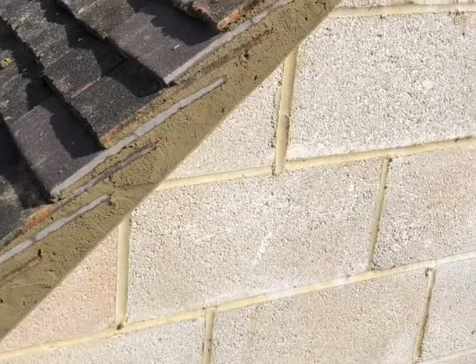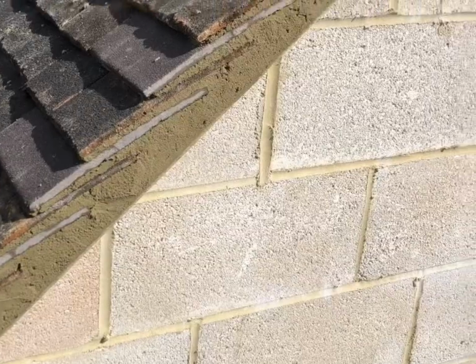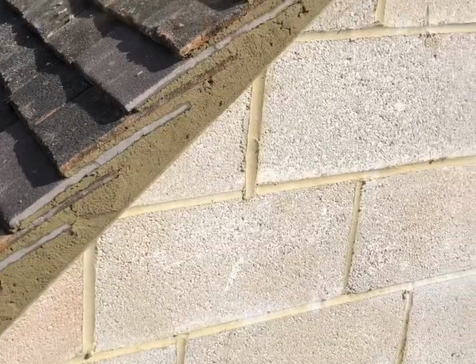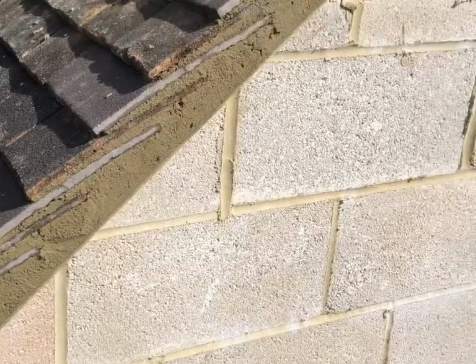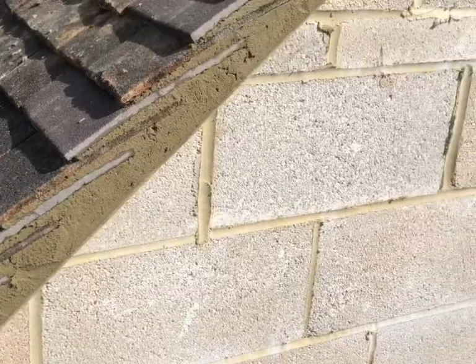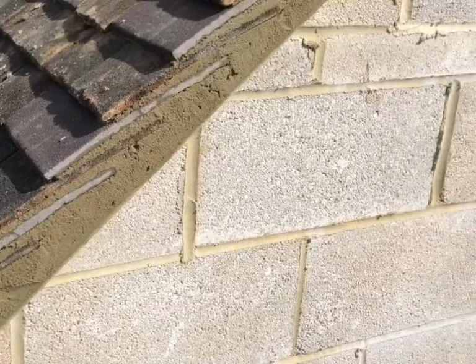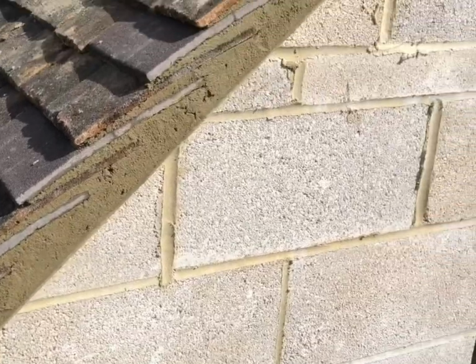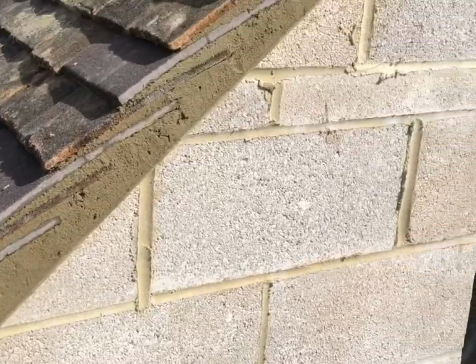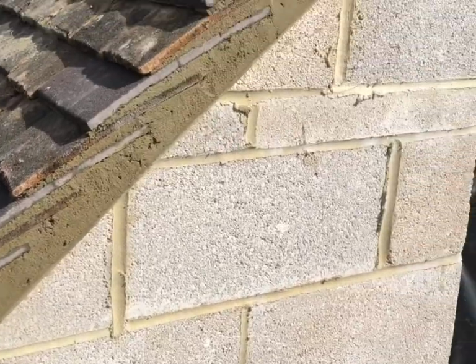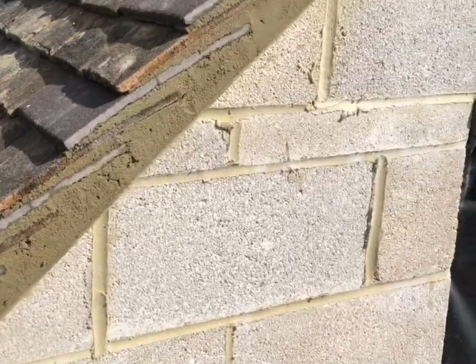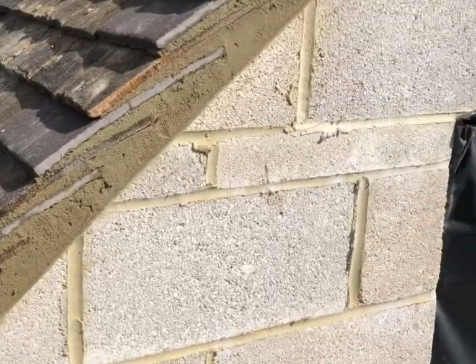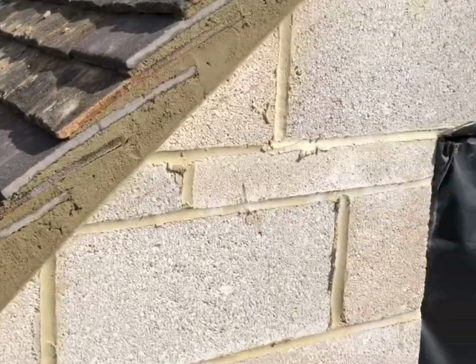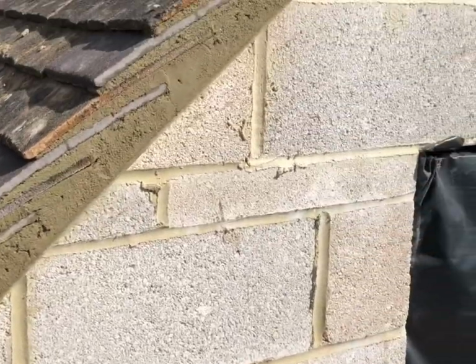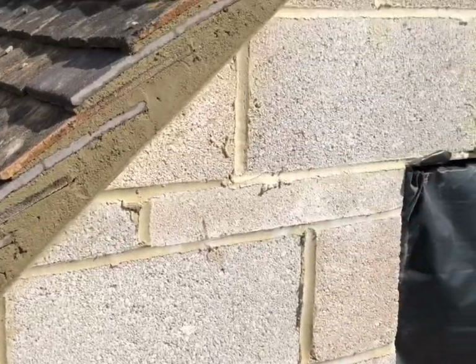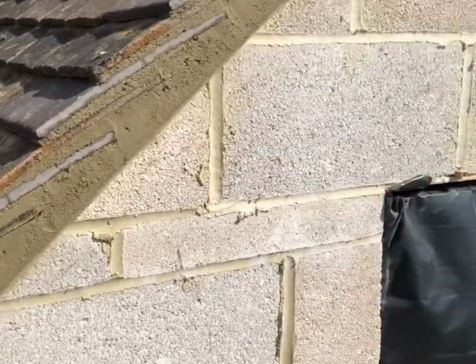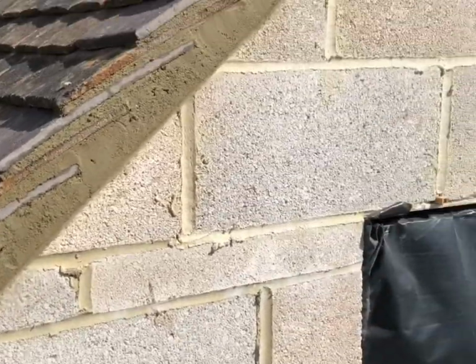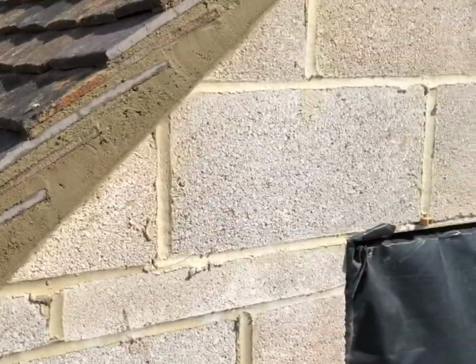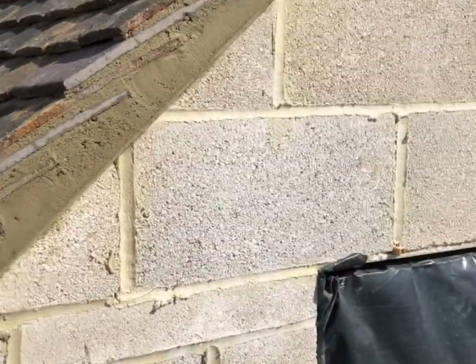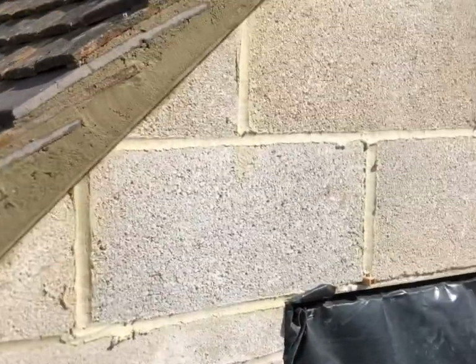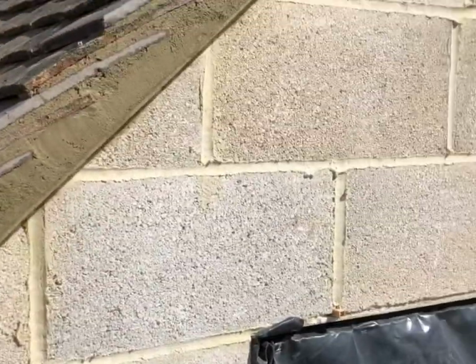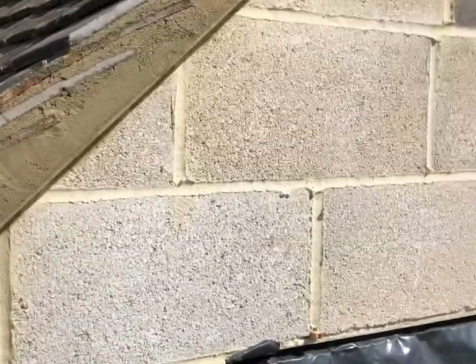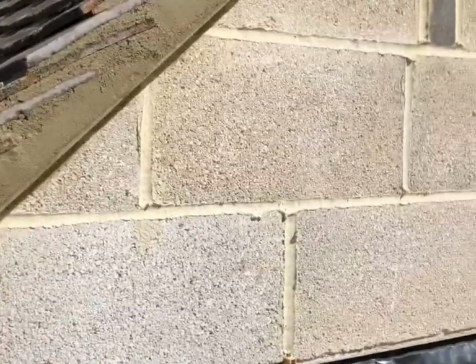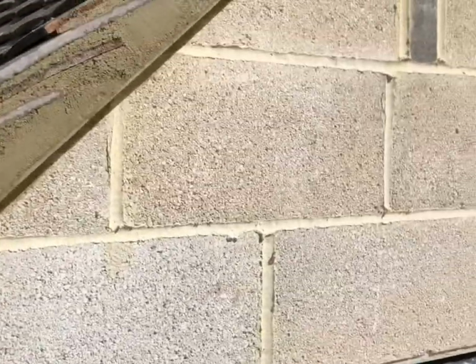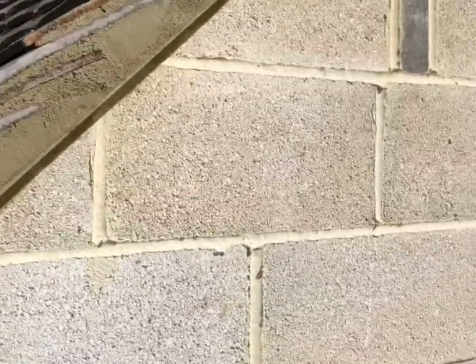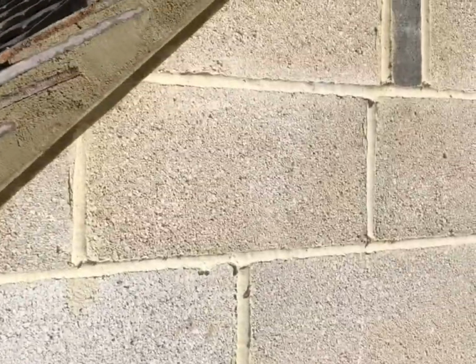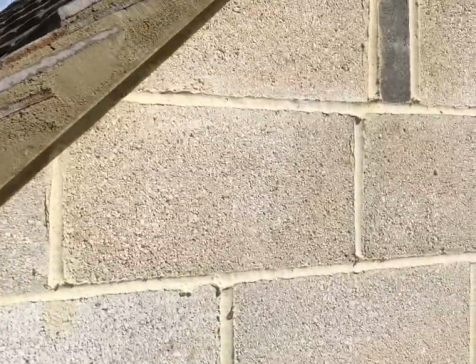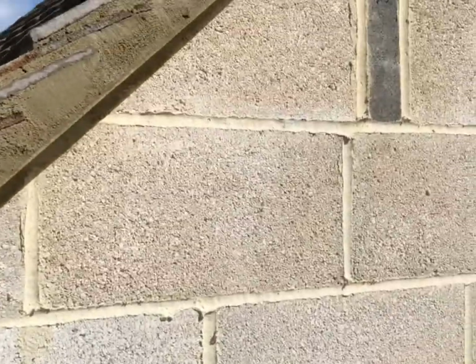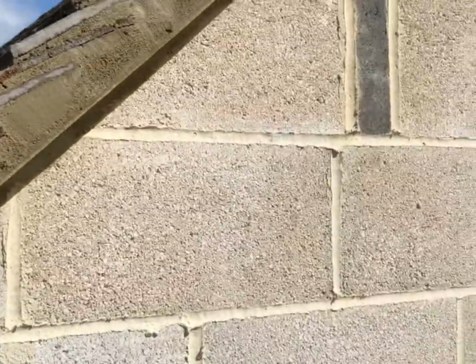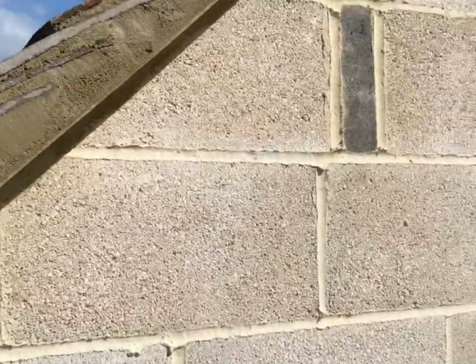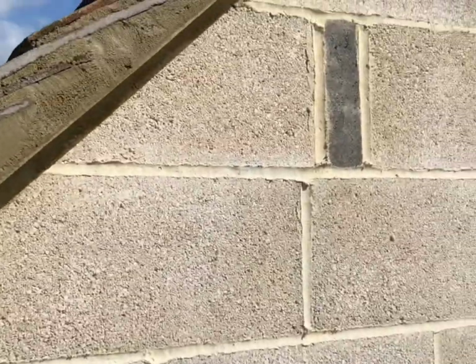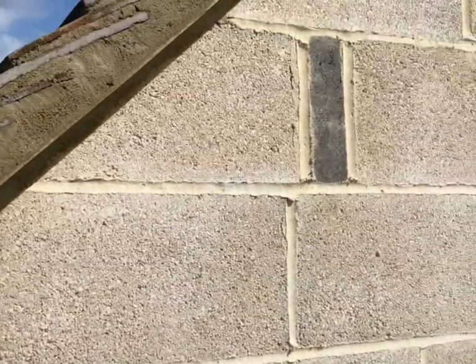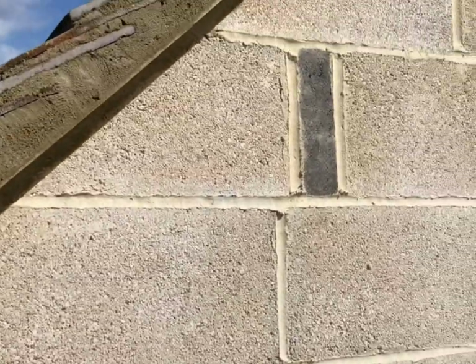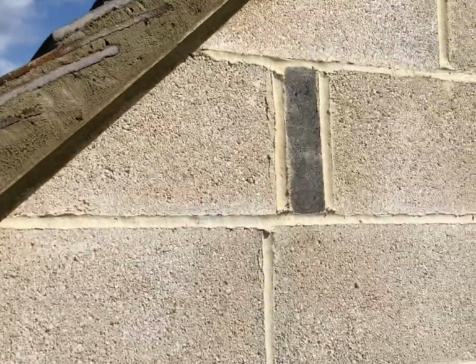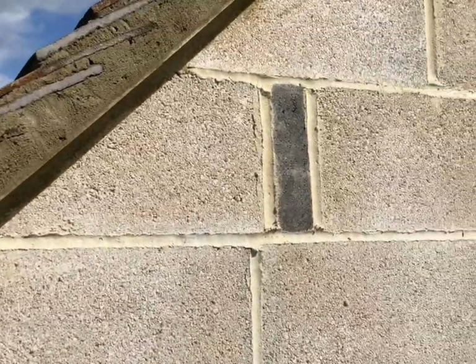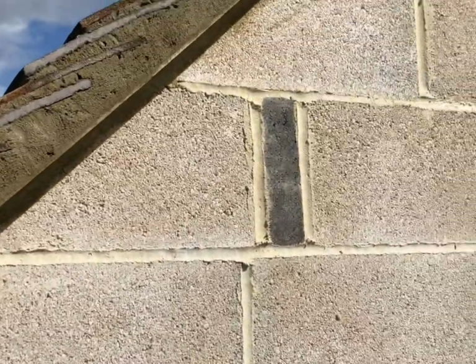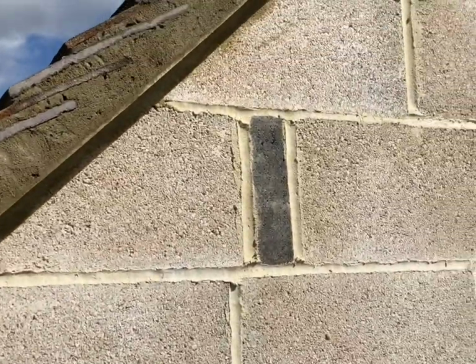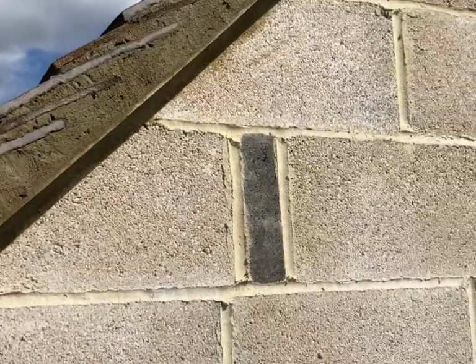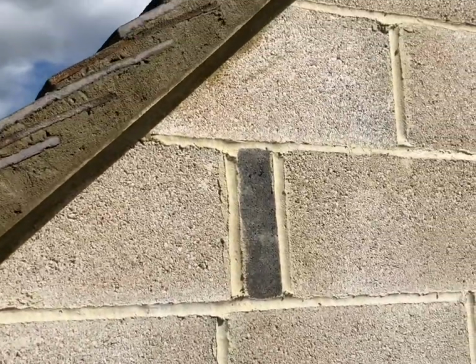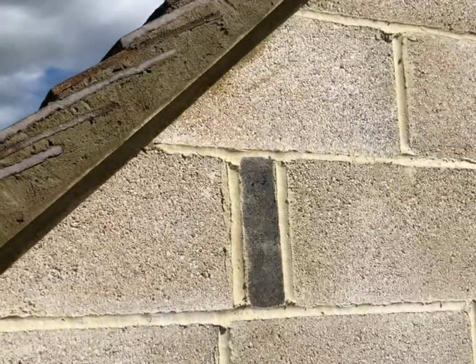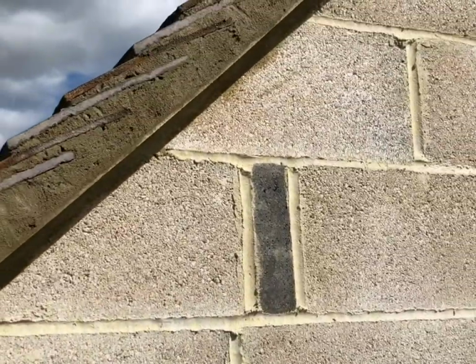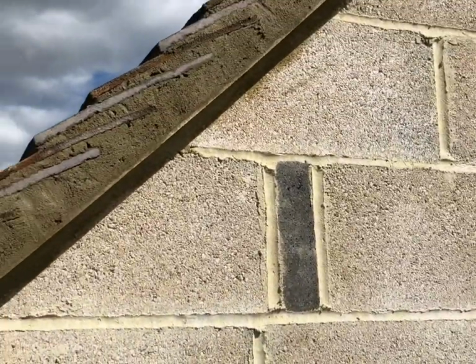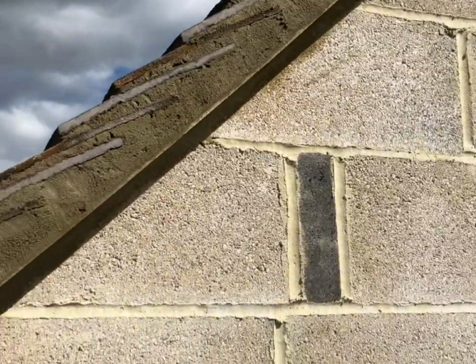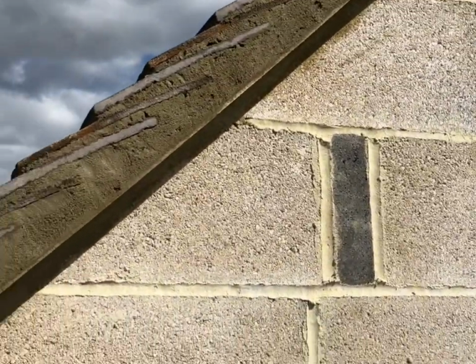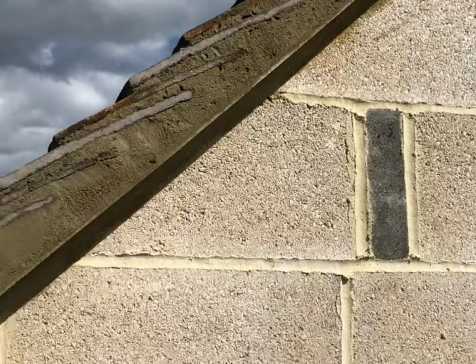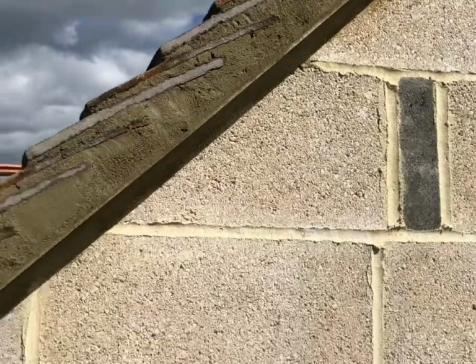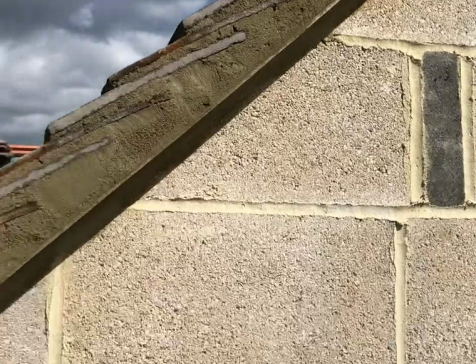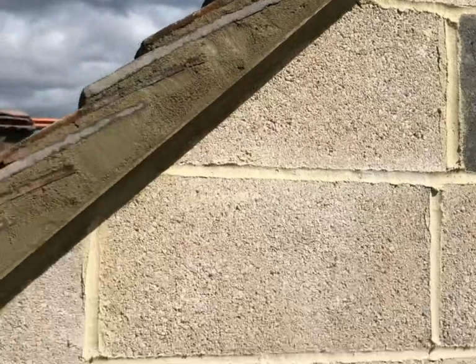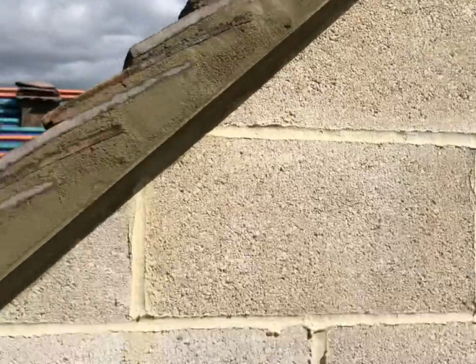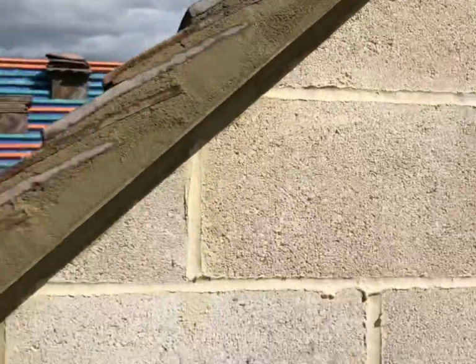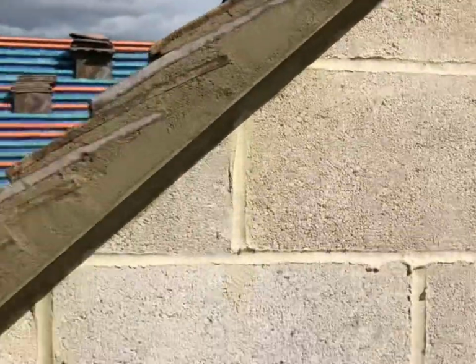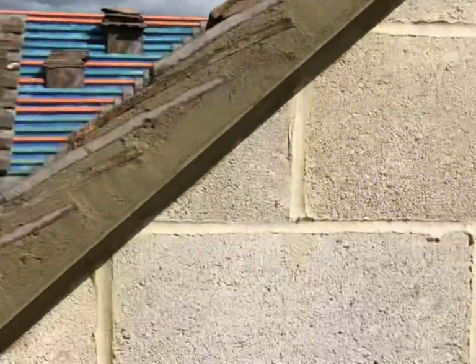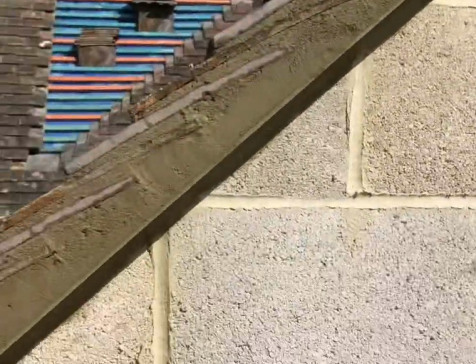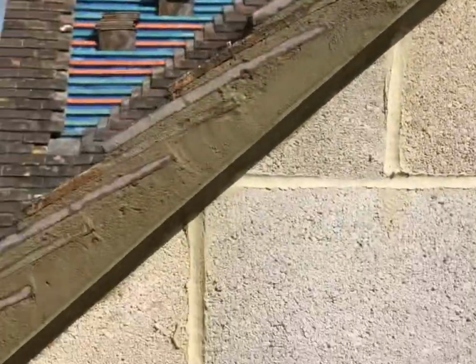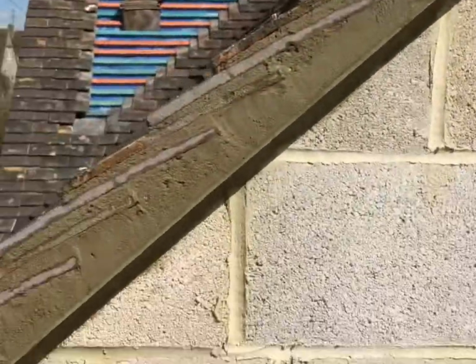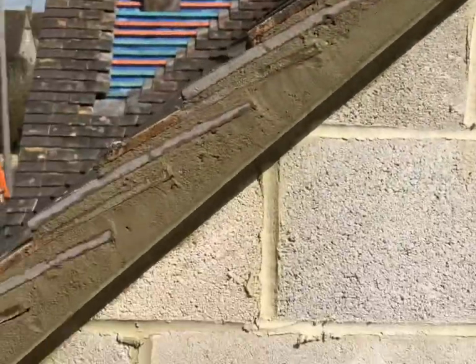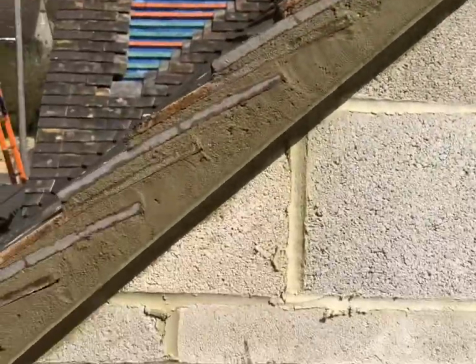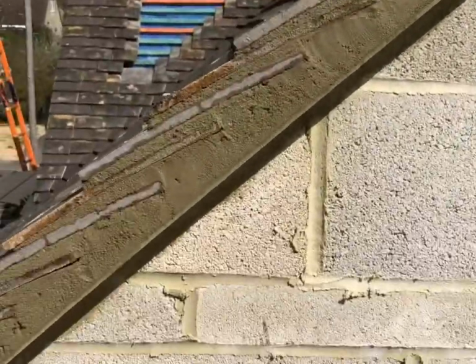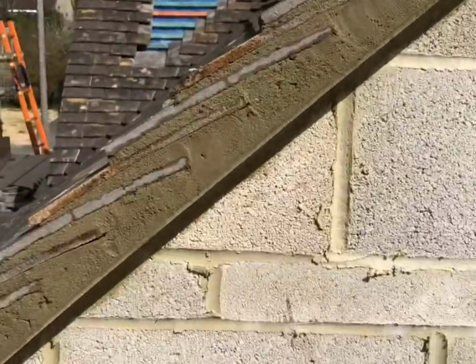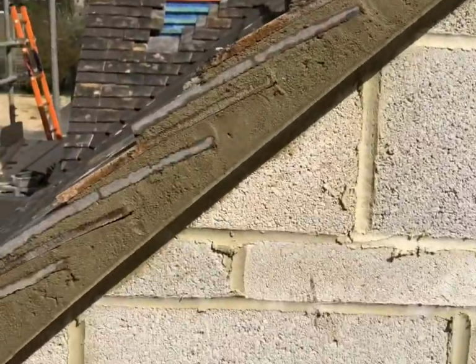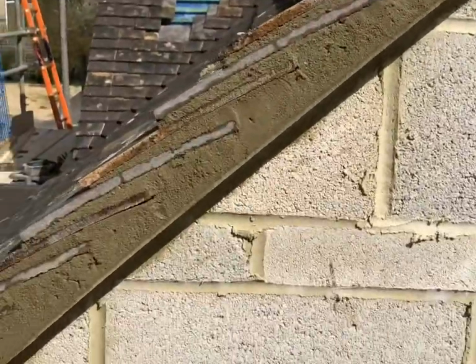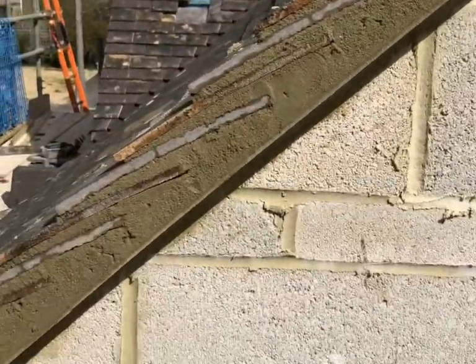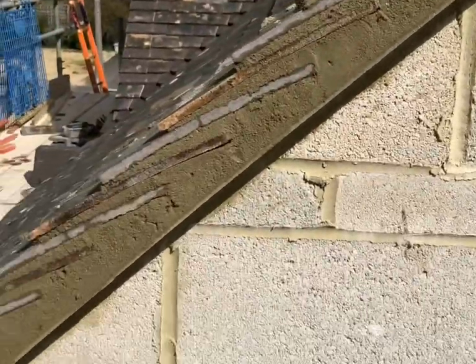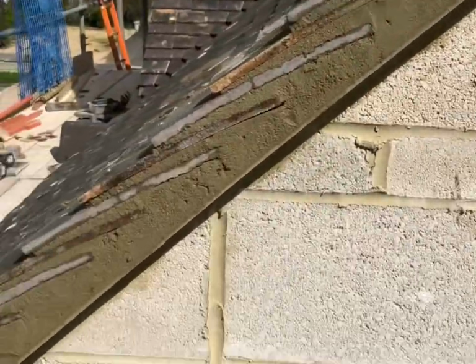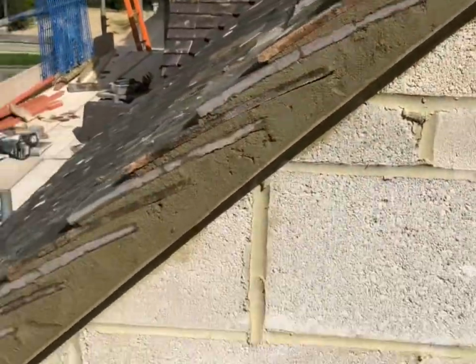Thanks for tuning in to my roofing video on how to point a plain tile verge. I'll show you exactly what to do and how to do a professional job.